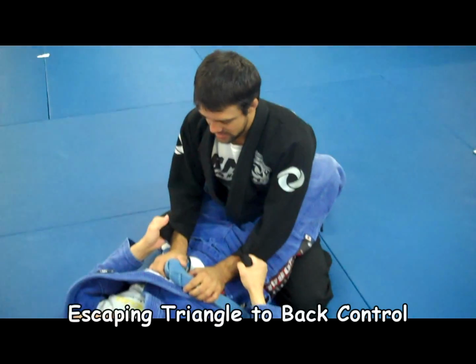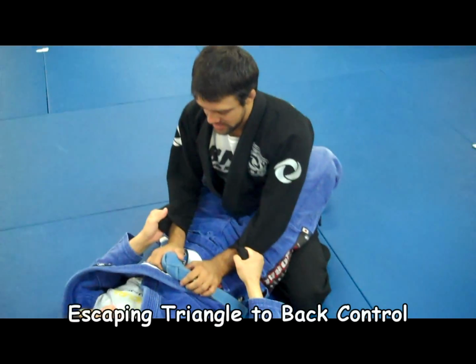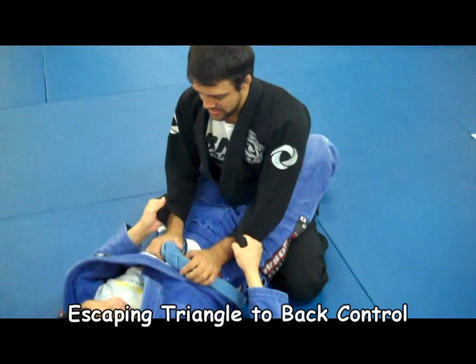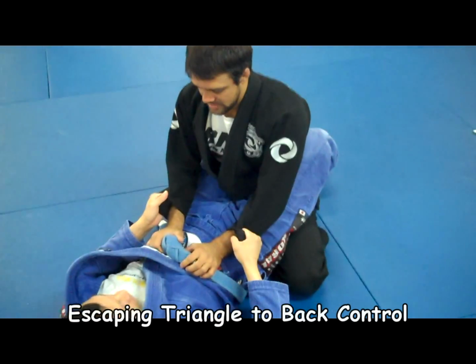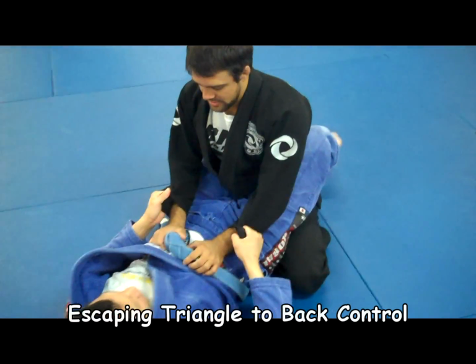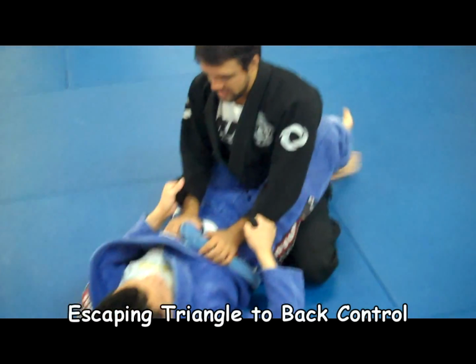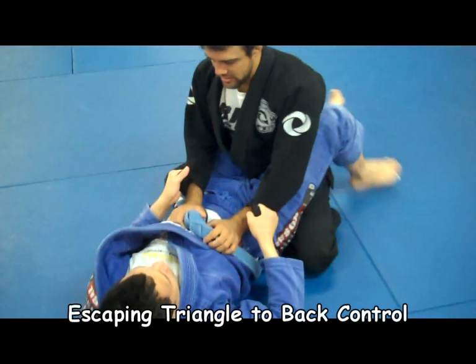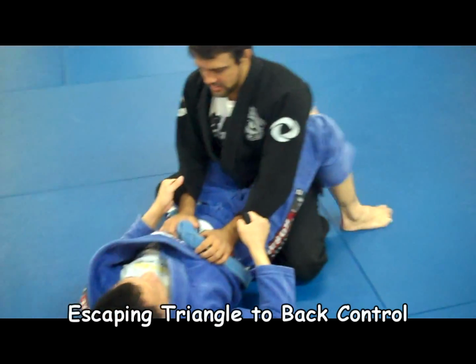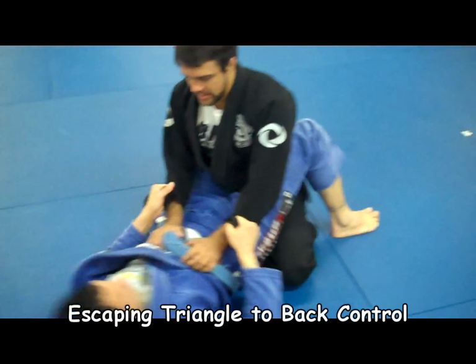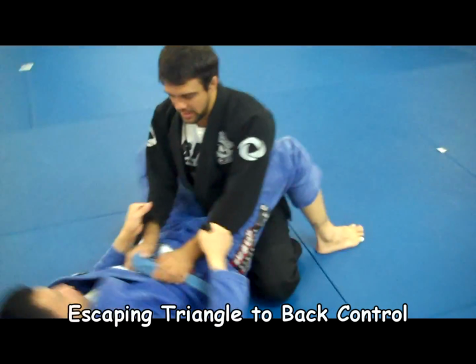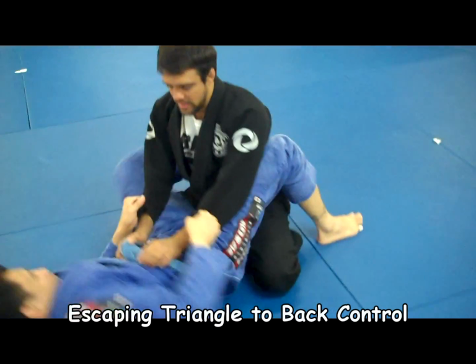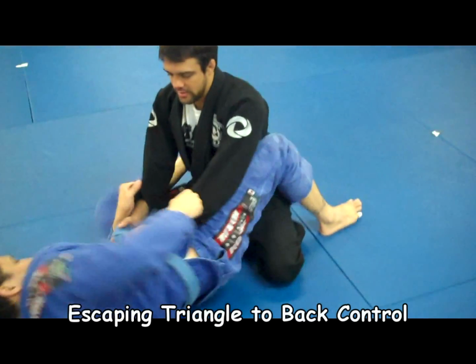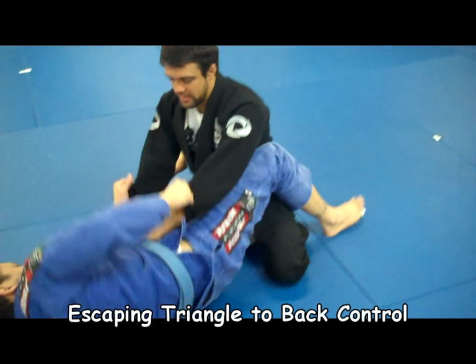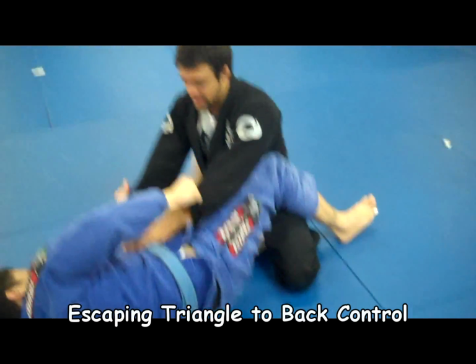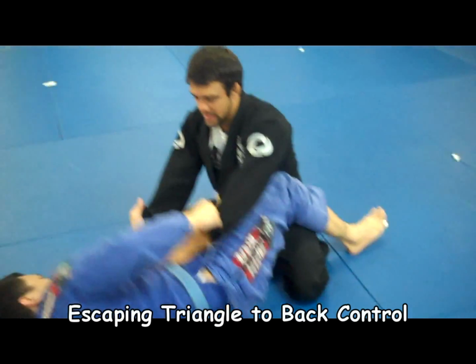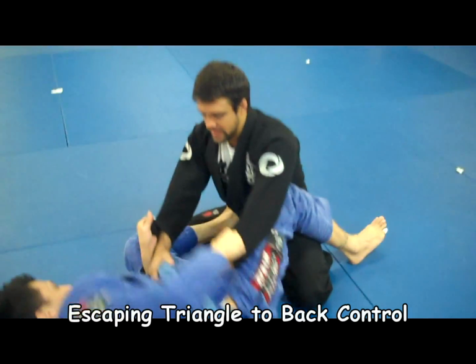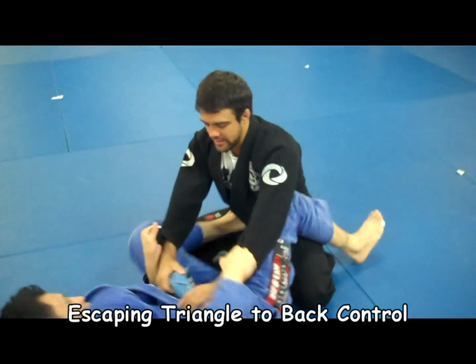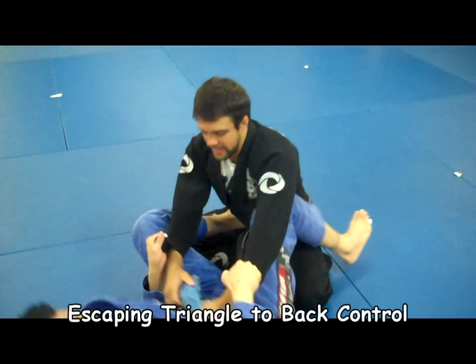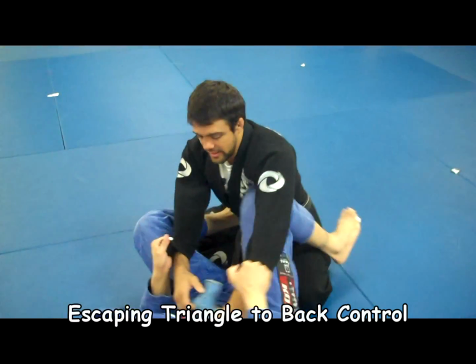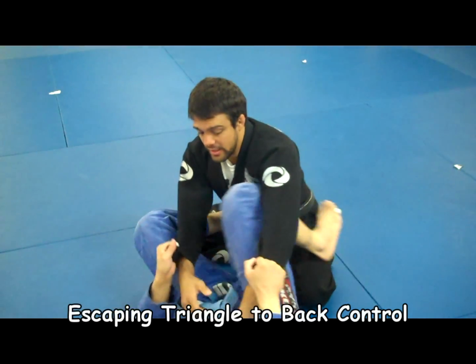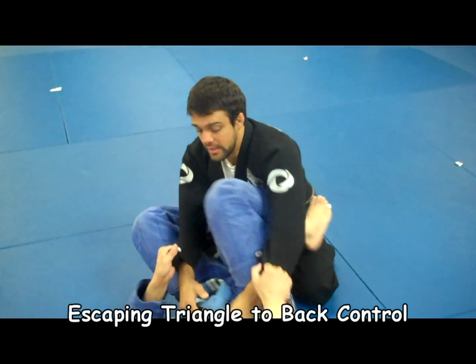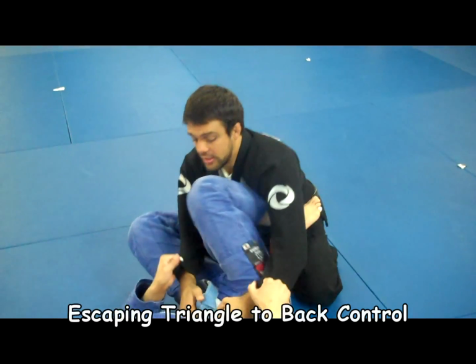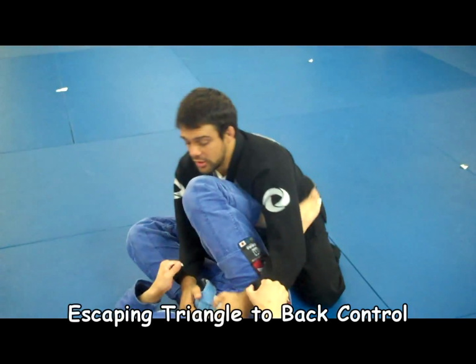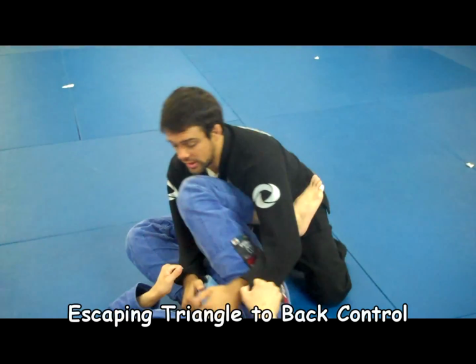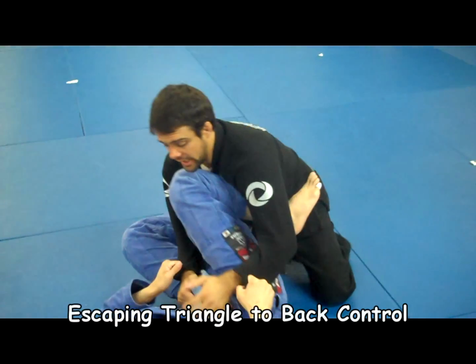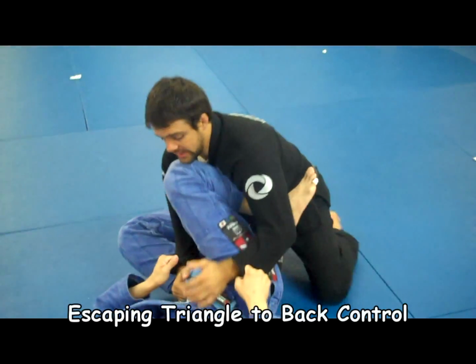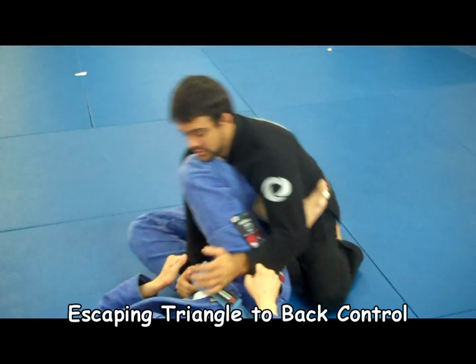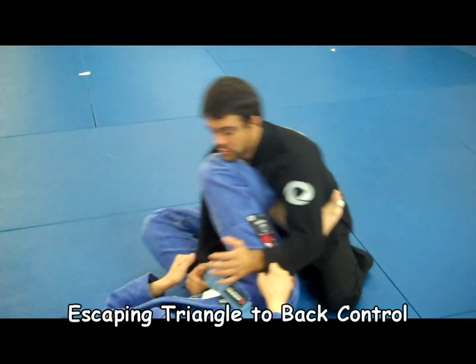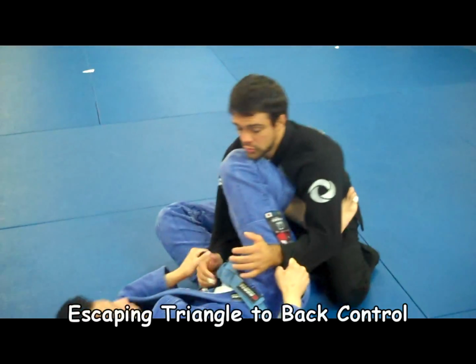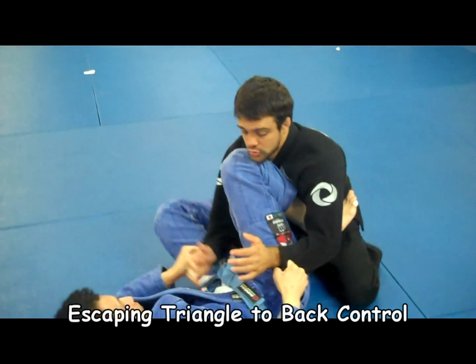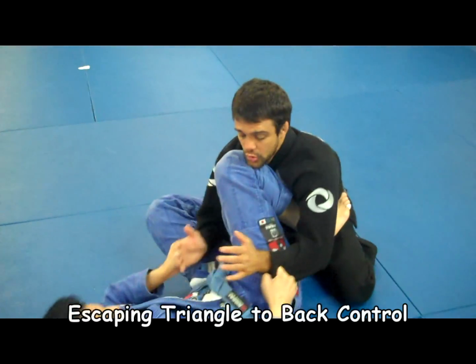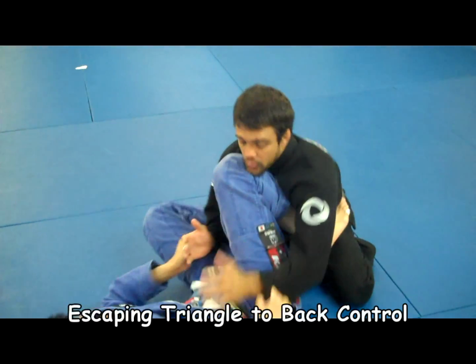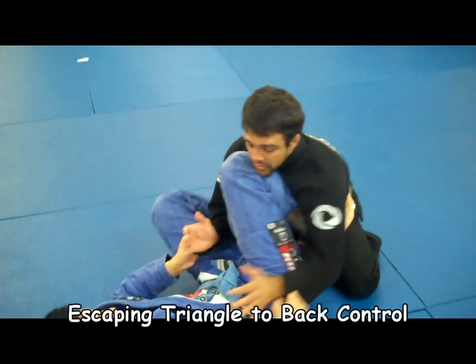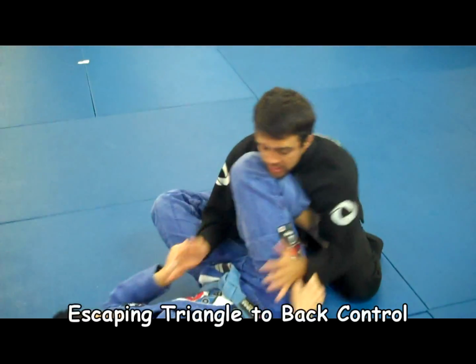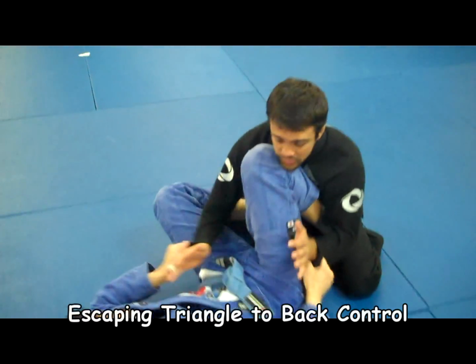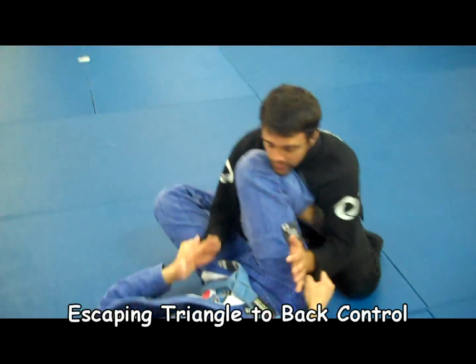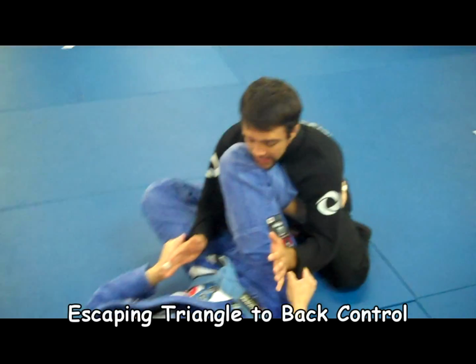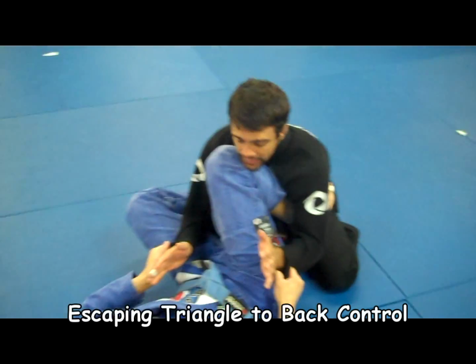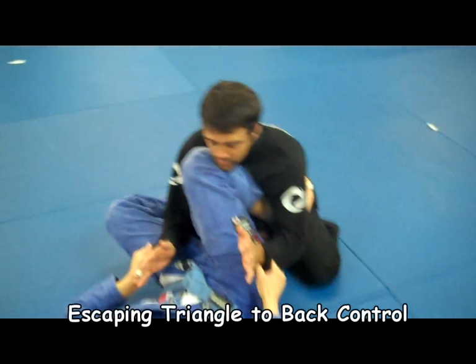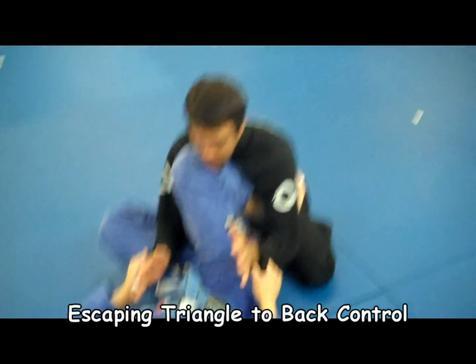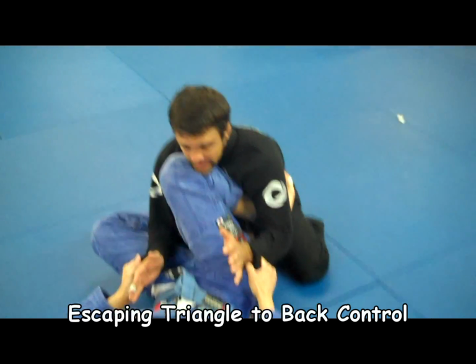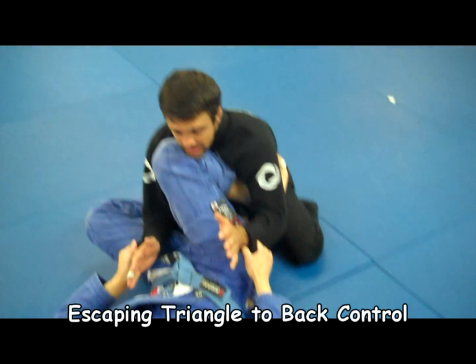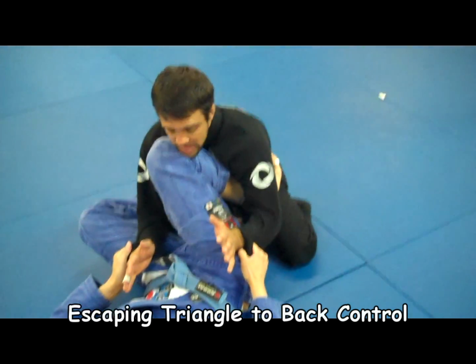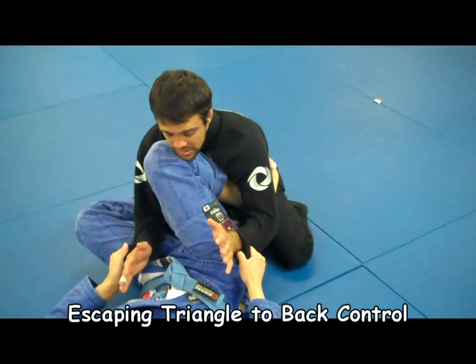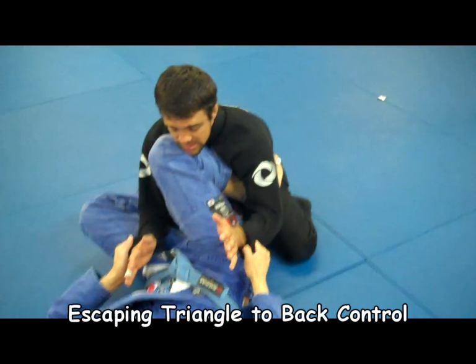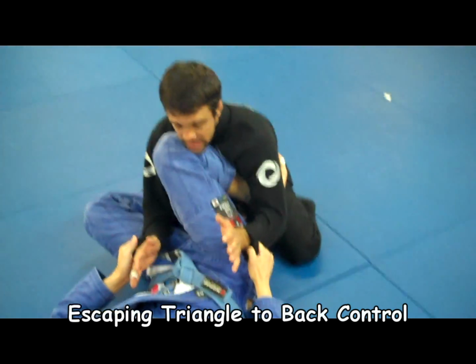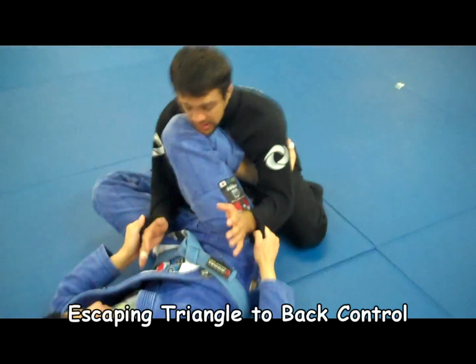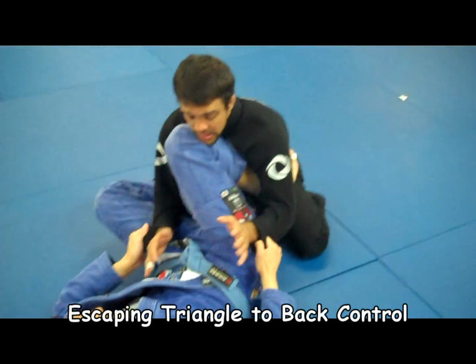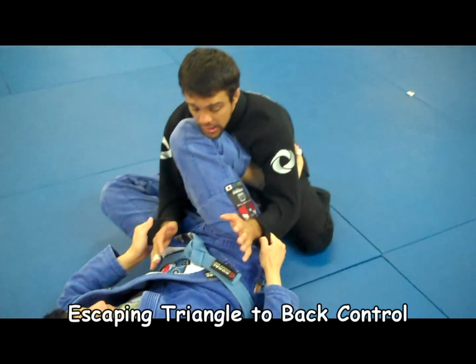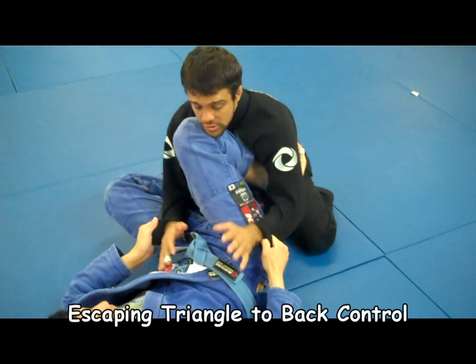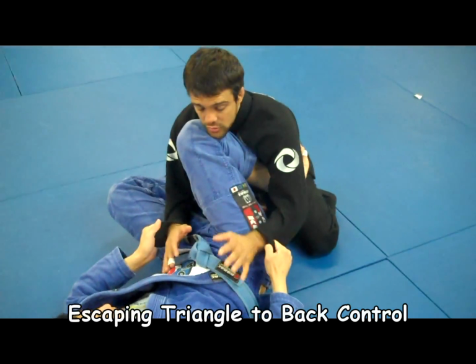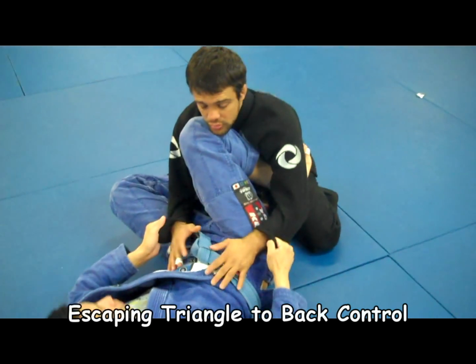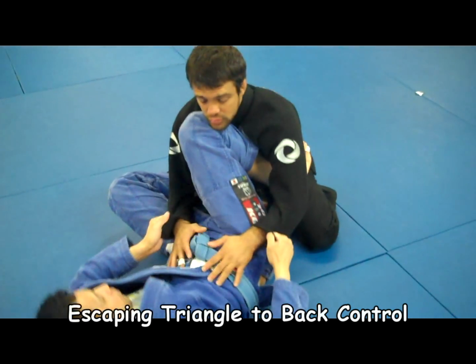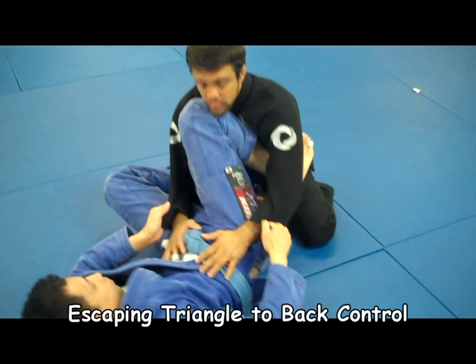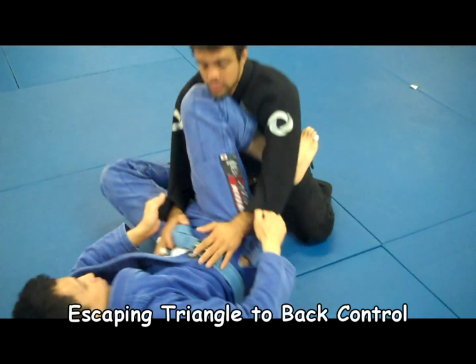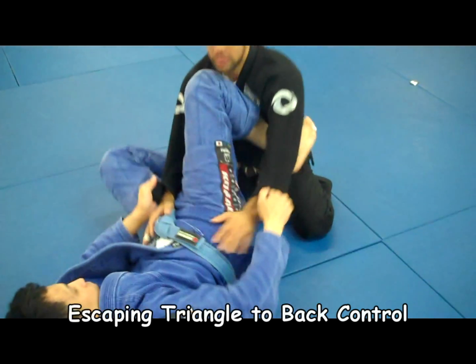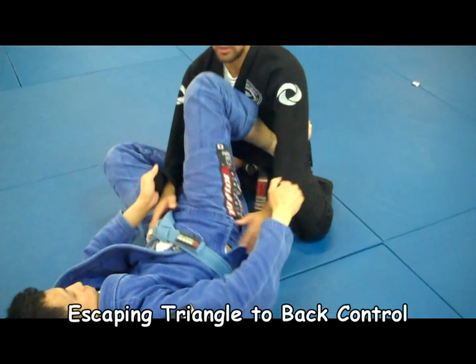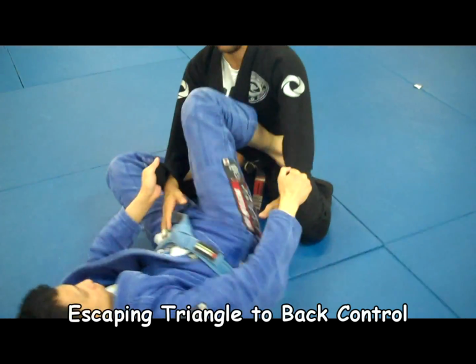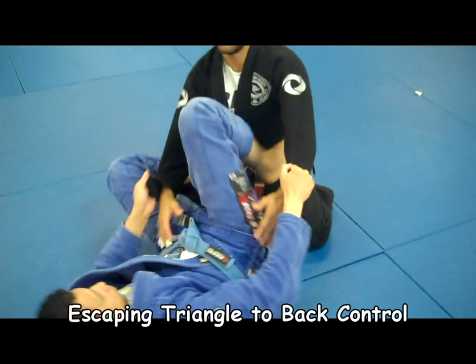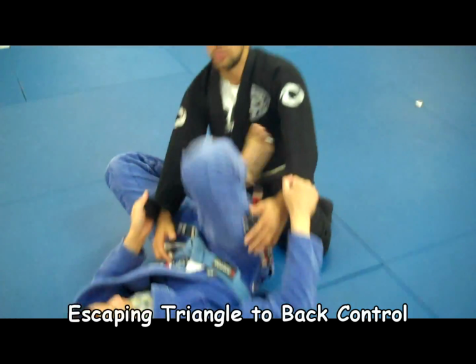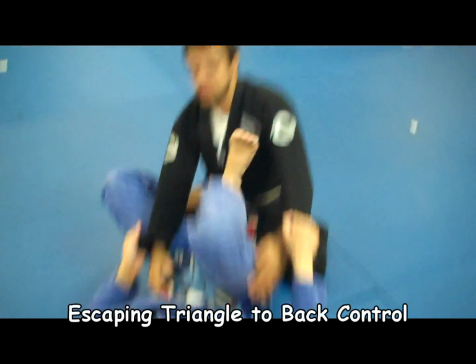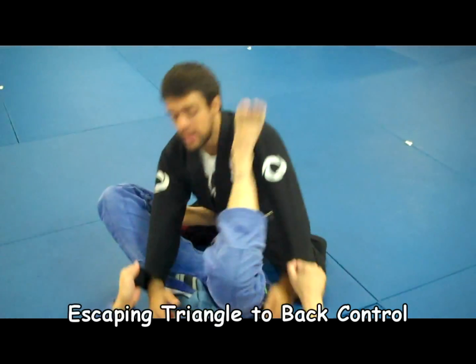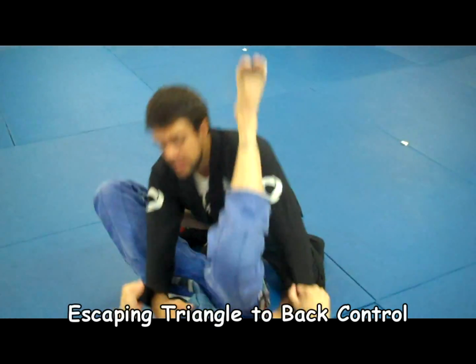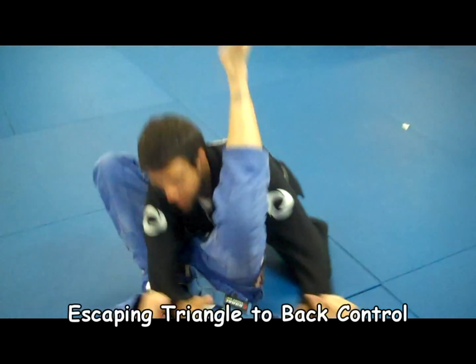That's the triangle? Yeah. Take one. Yeah. Good guys. He's controlling me — right here he's stuck. He's going to triumph.